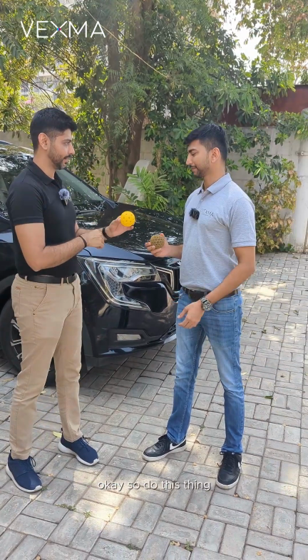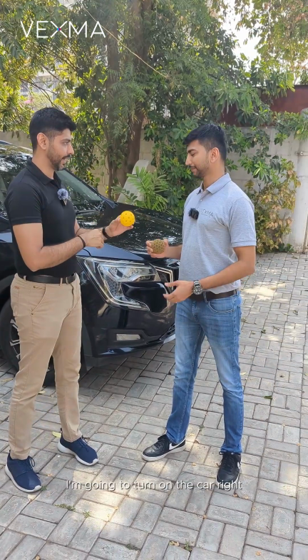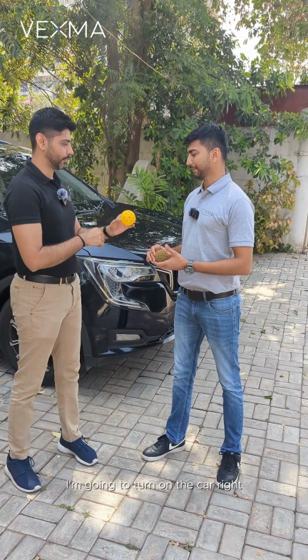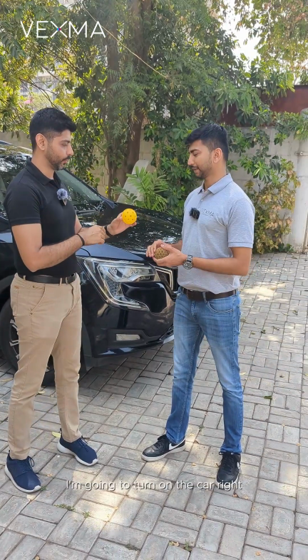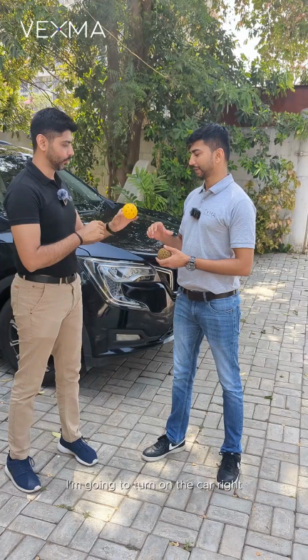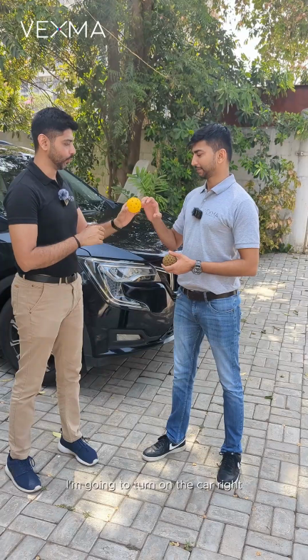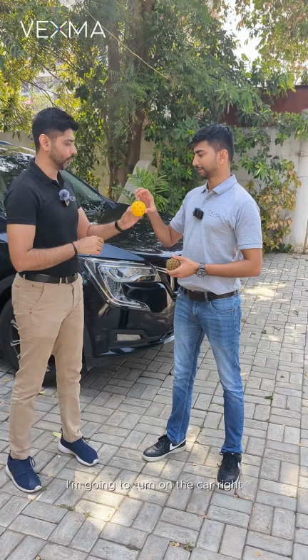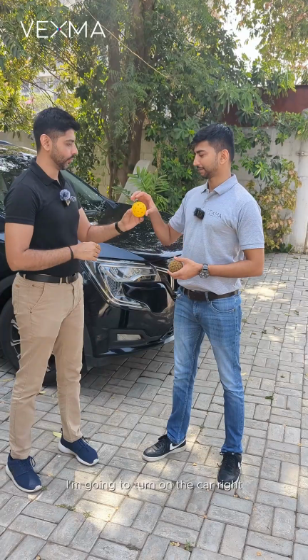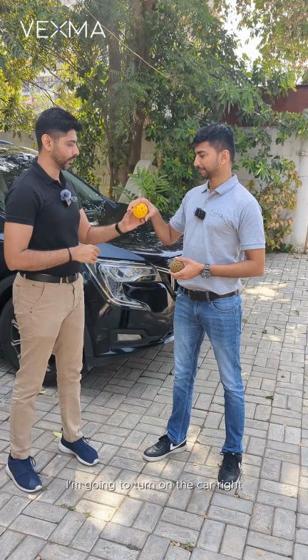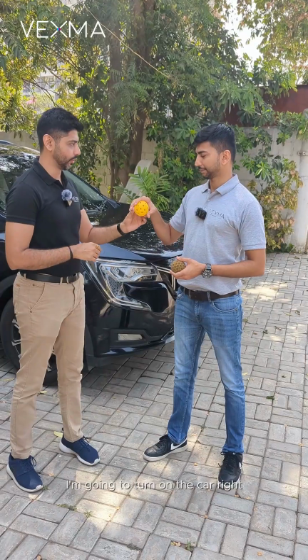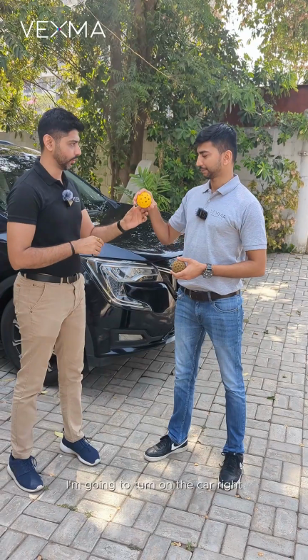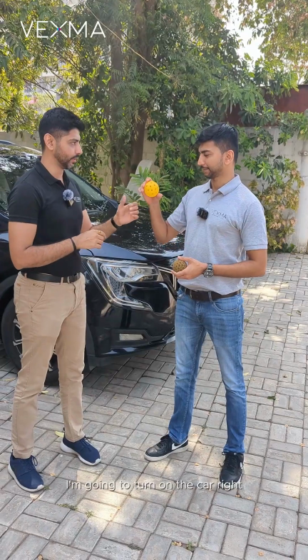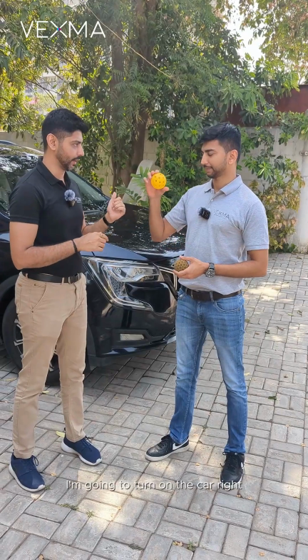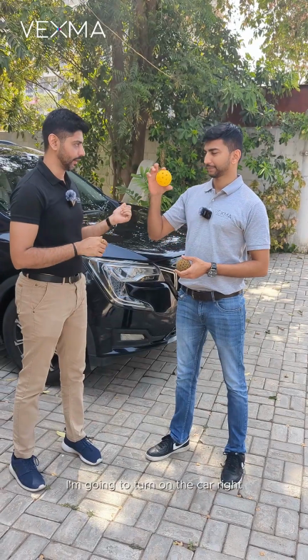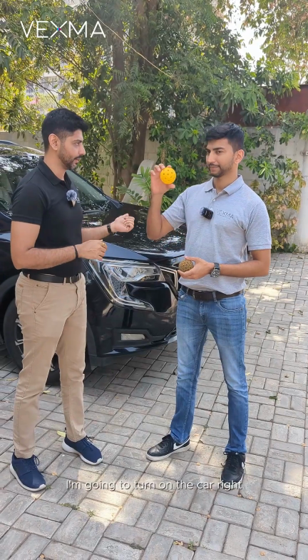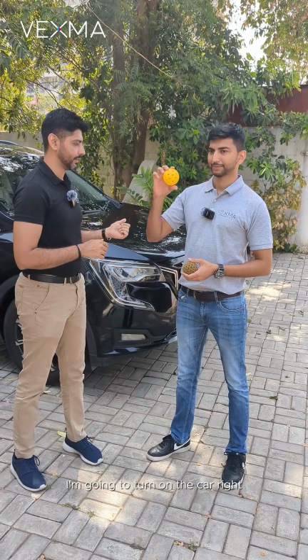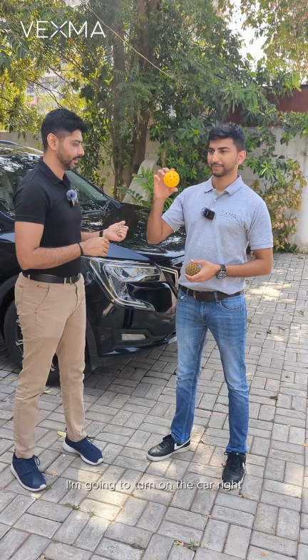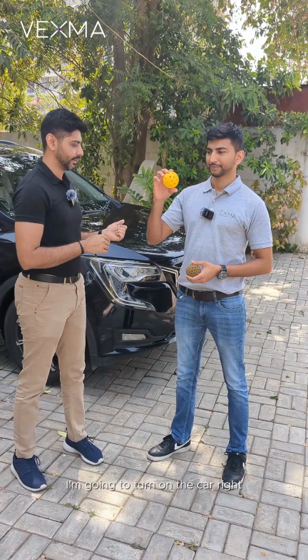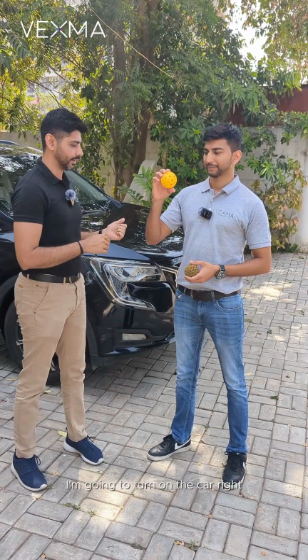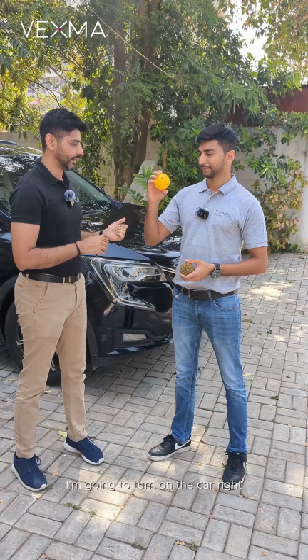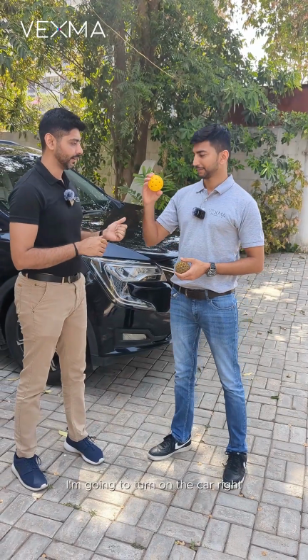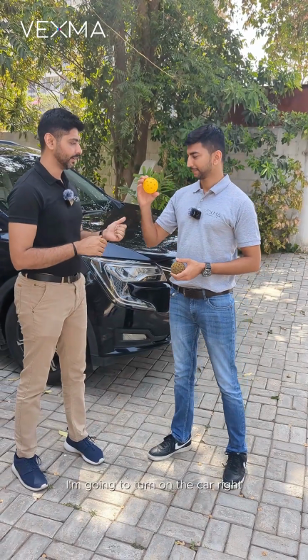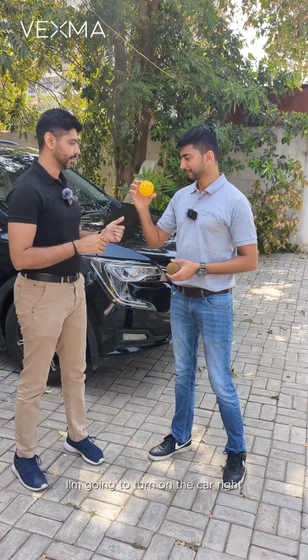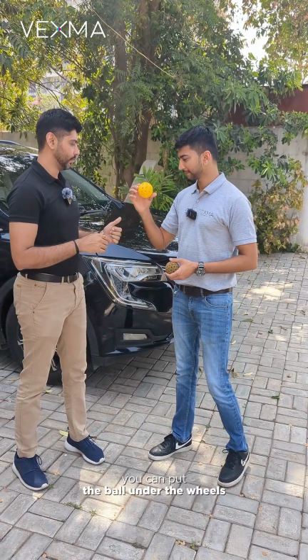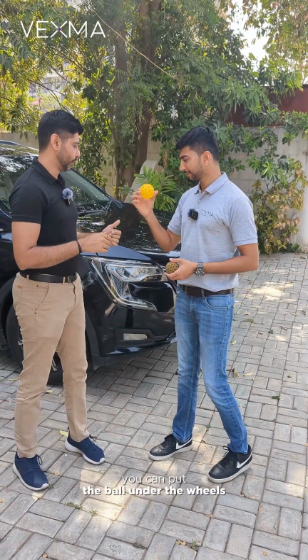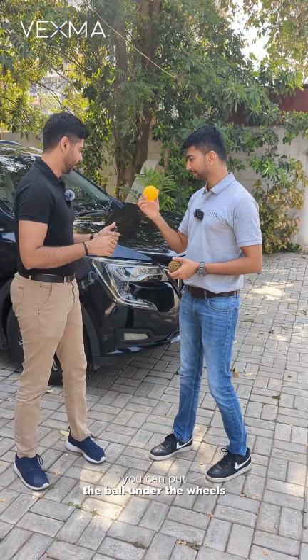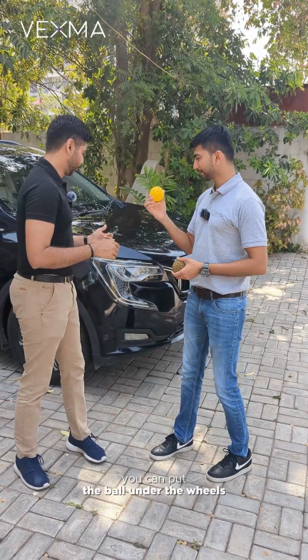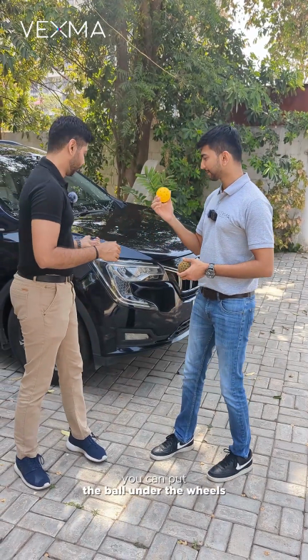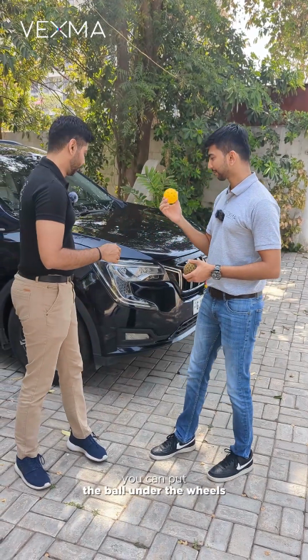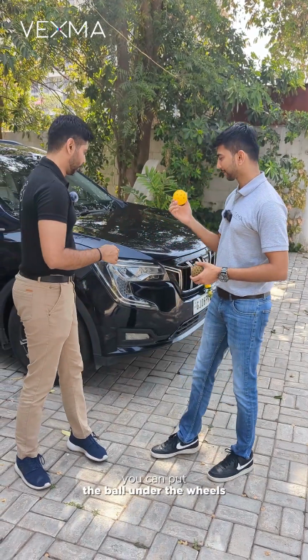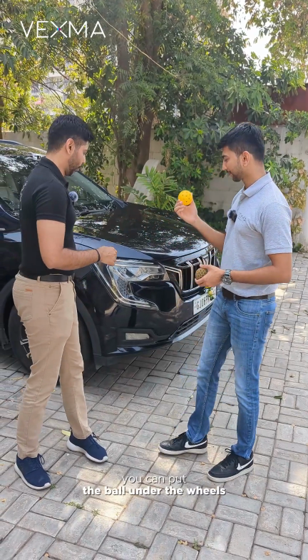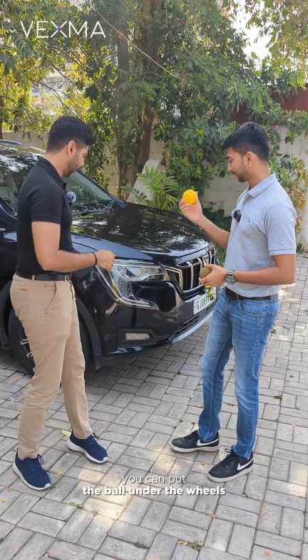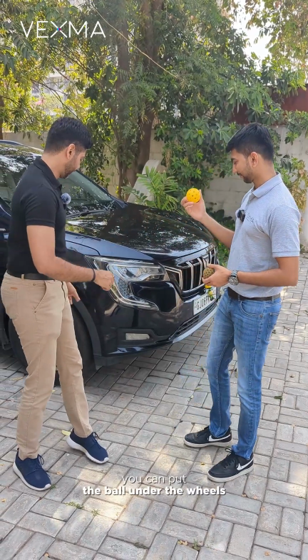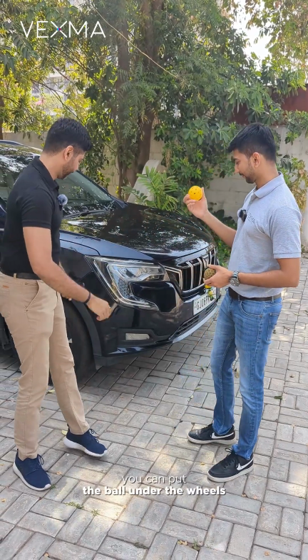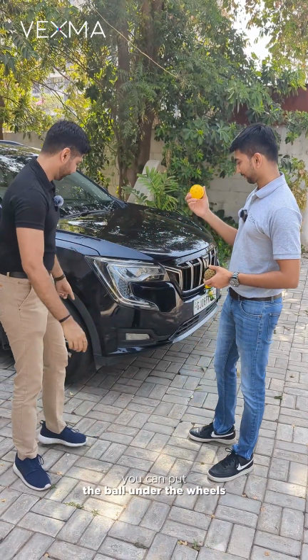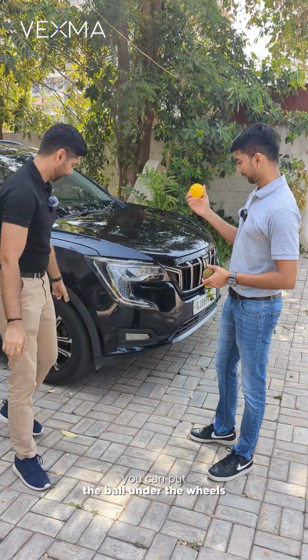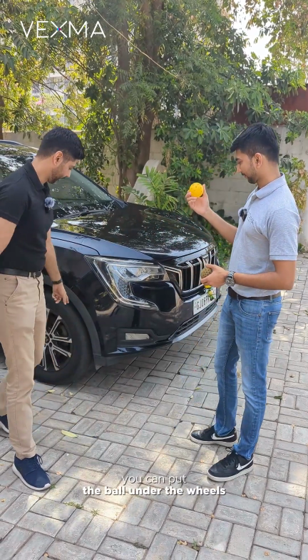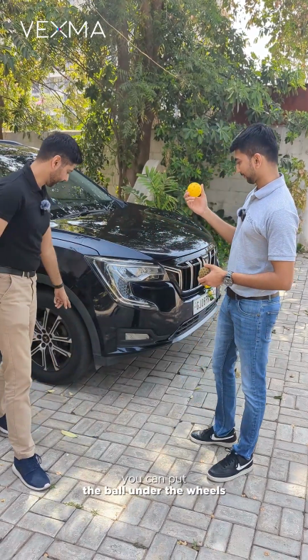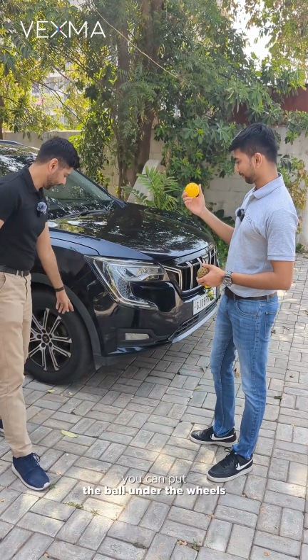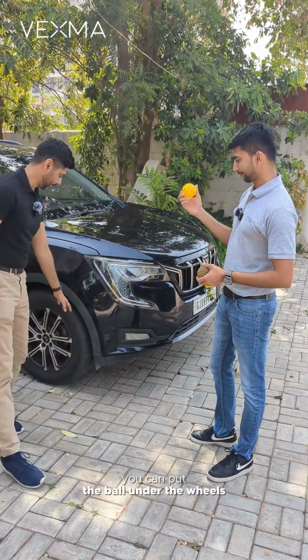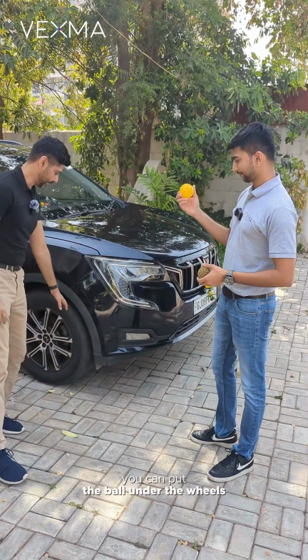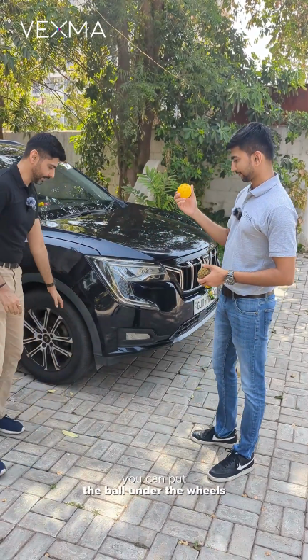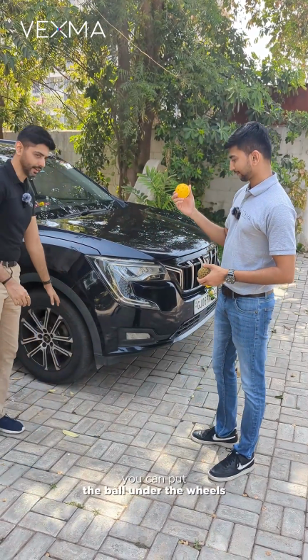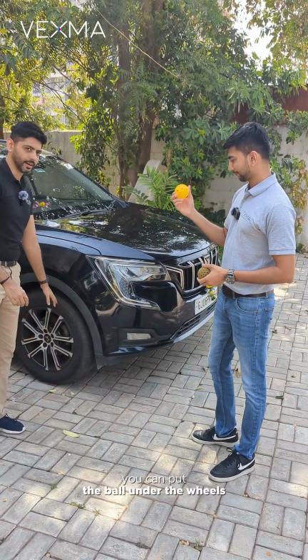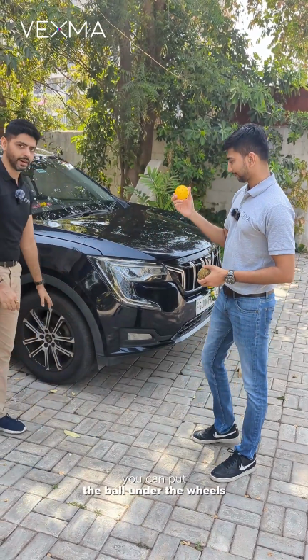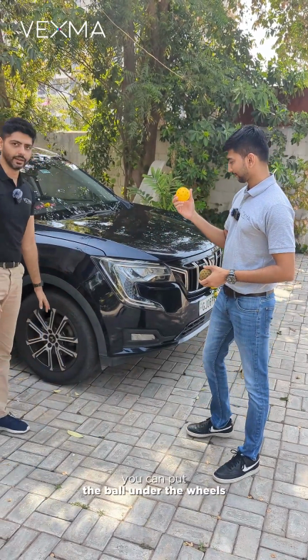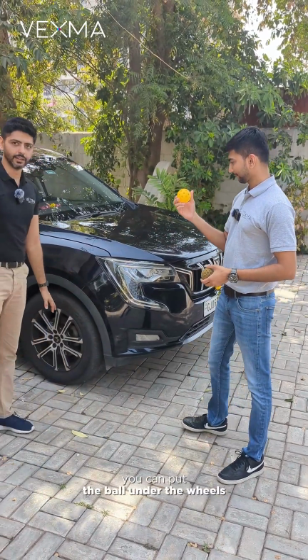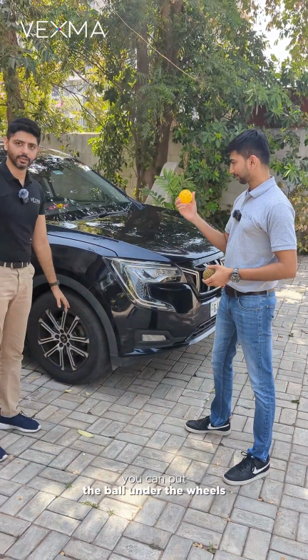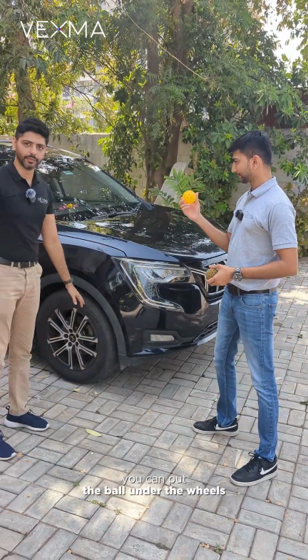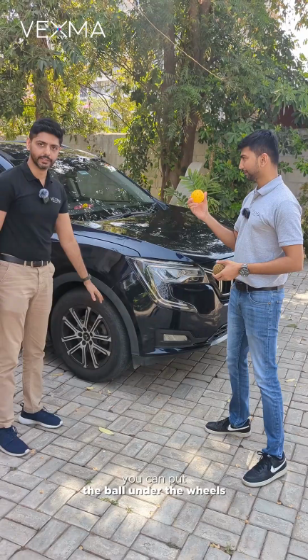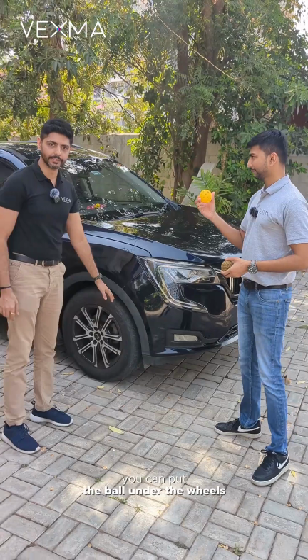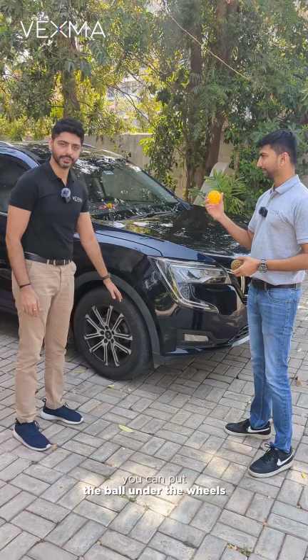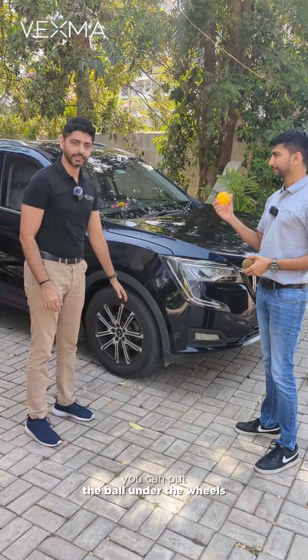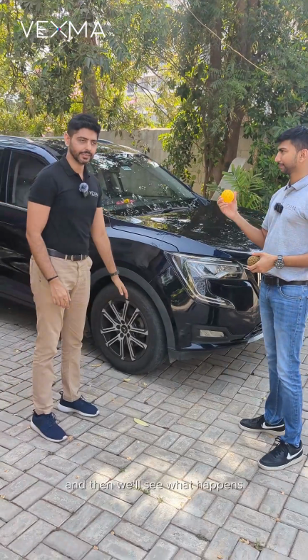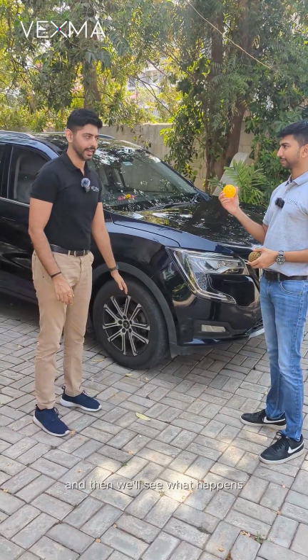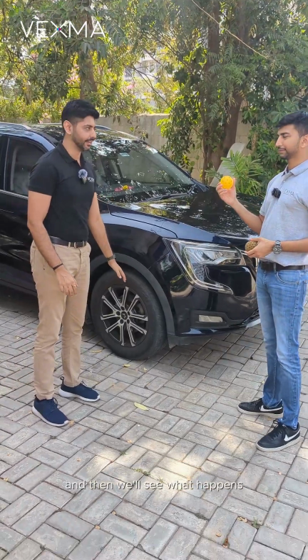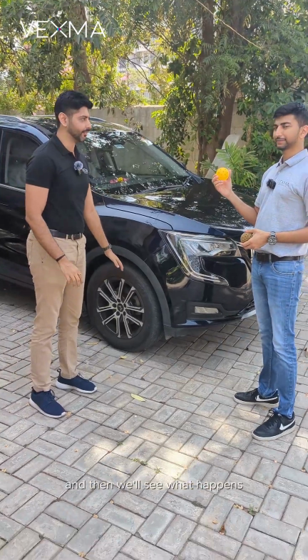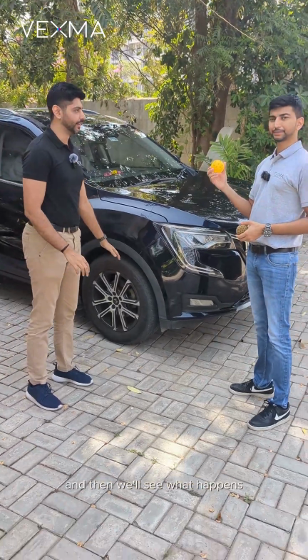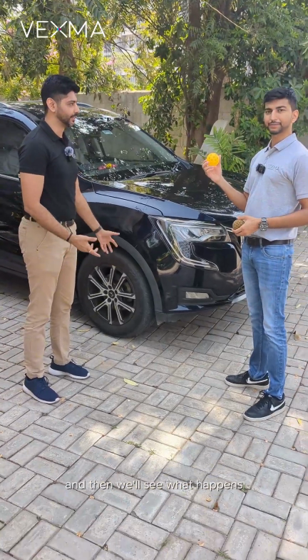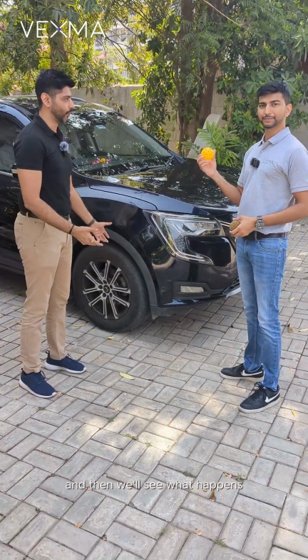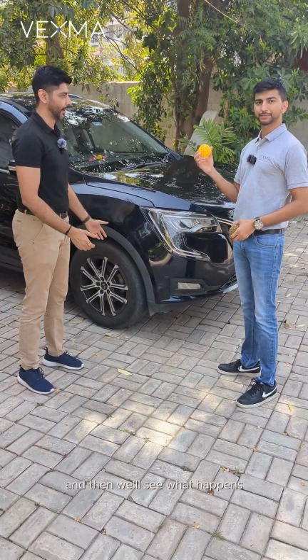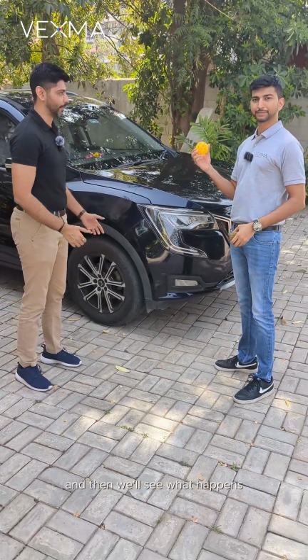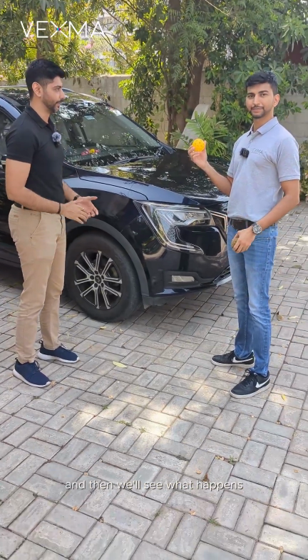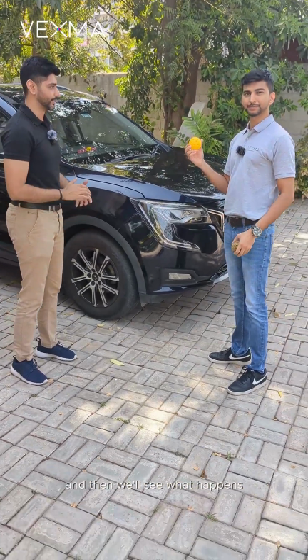I'm going to turn on the car. You can put the ball under the wheels and then we'll see what happens.